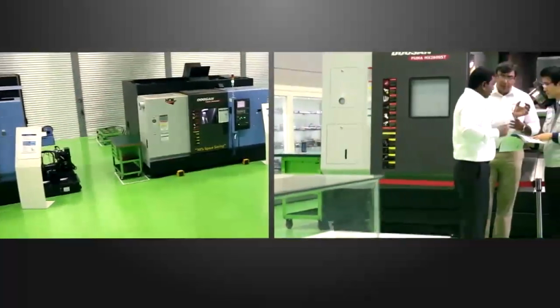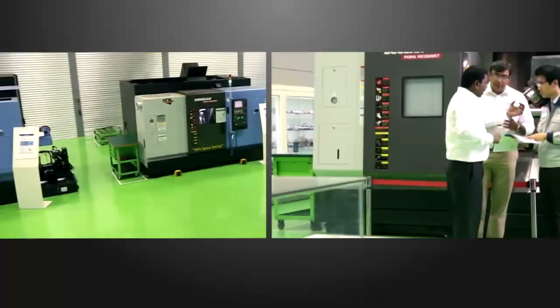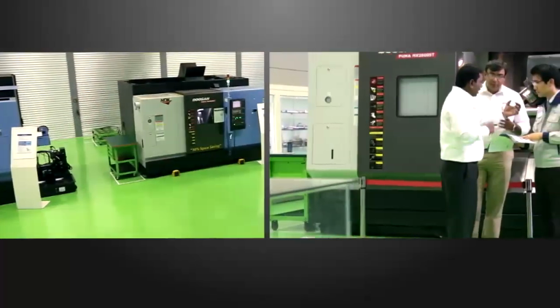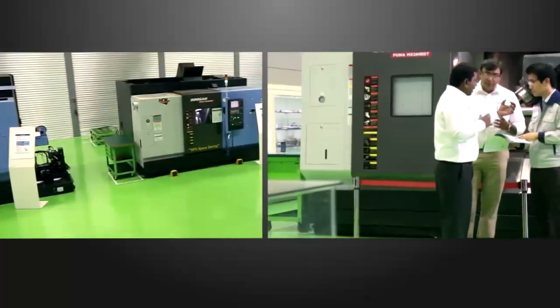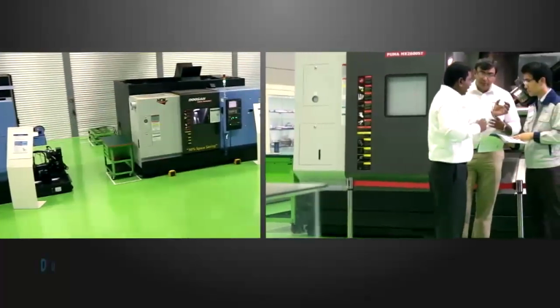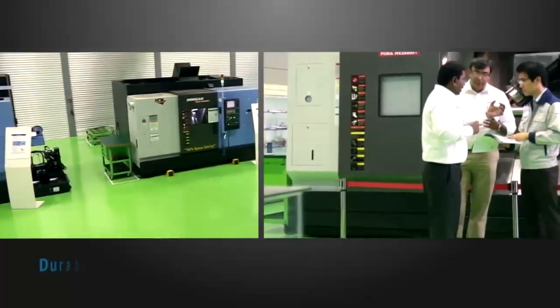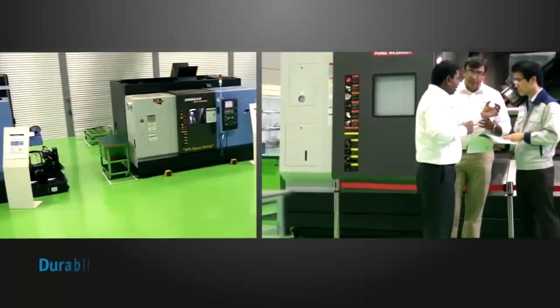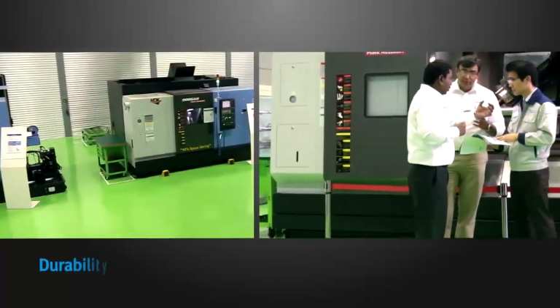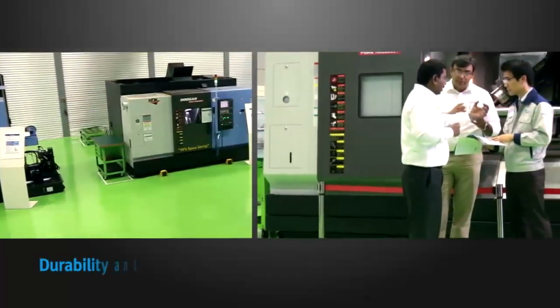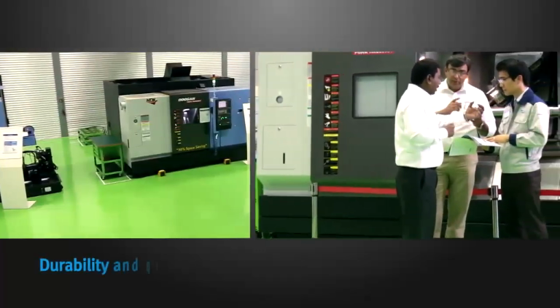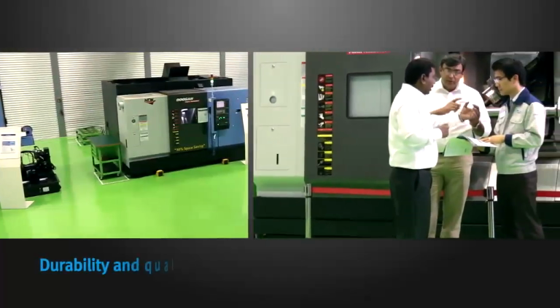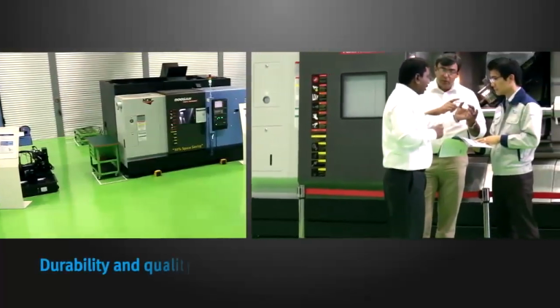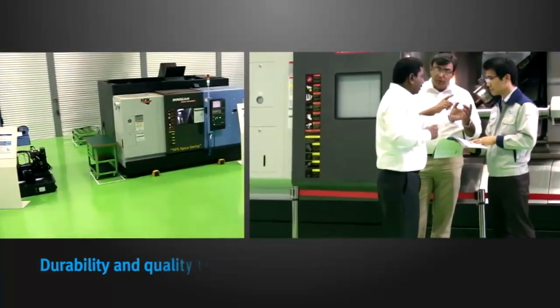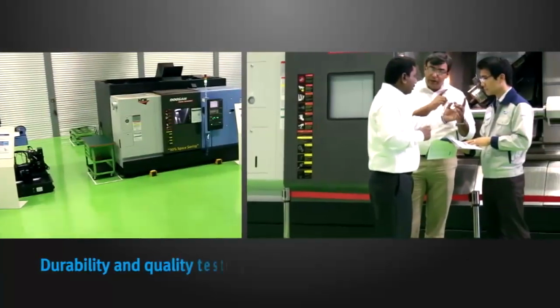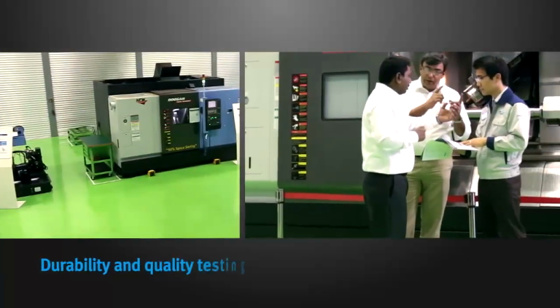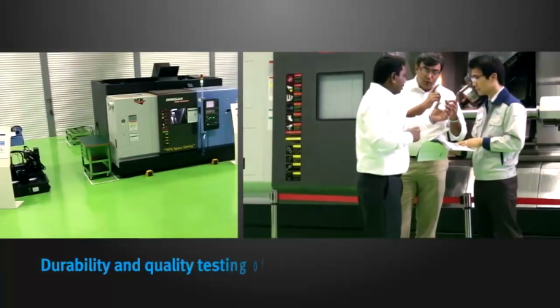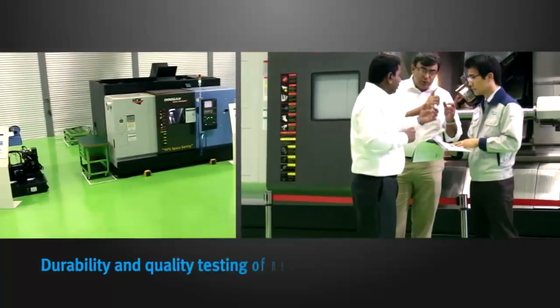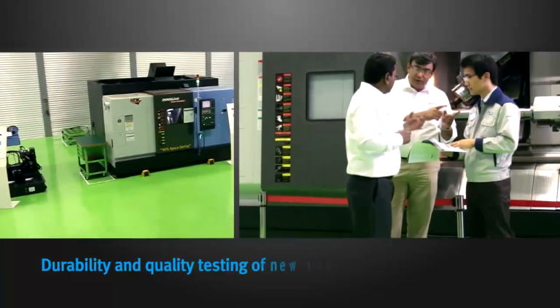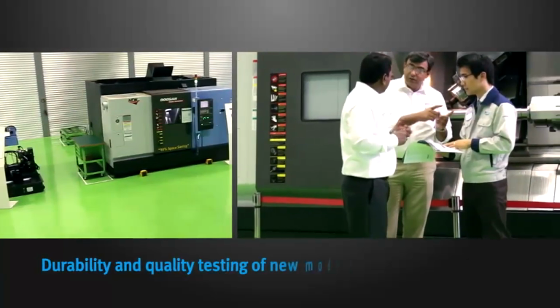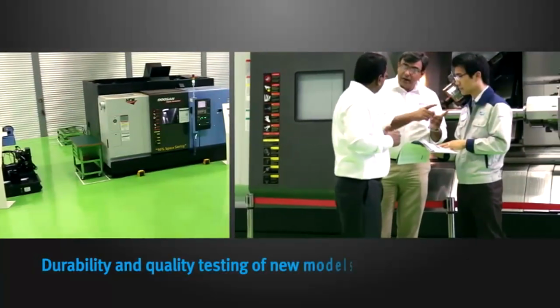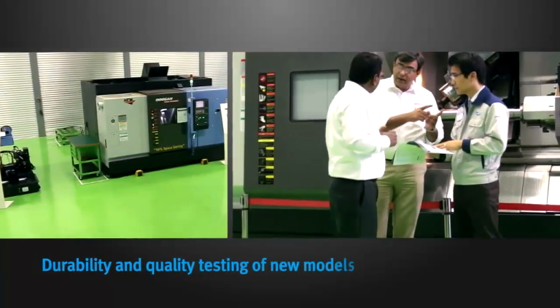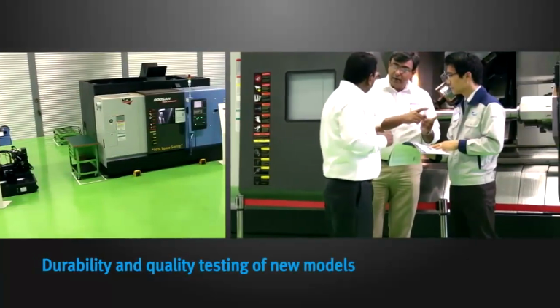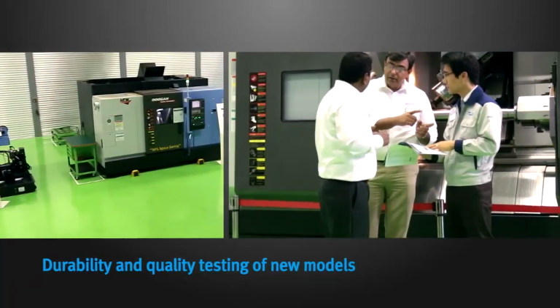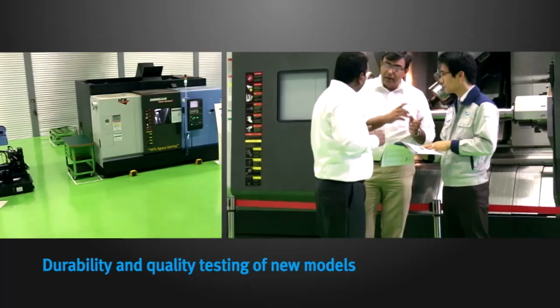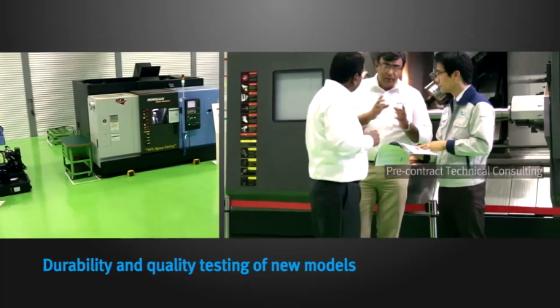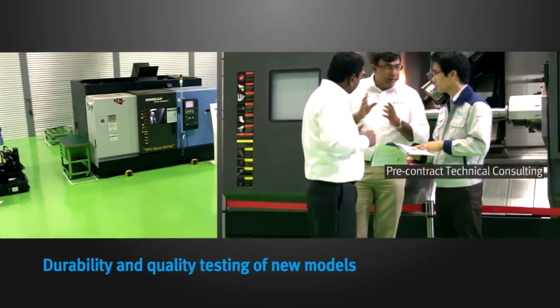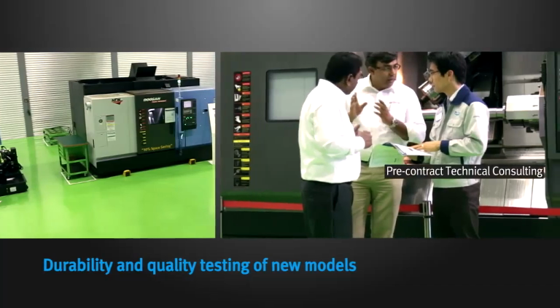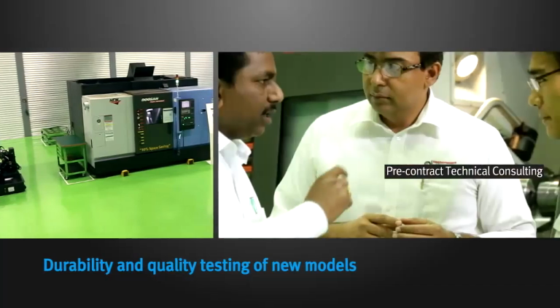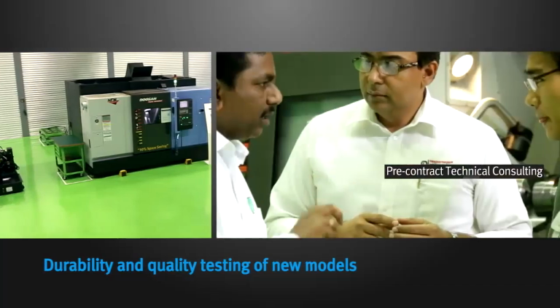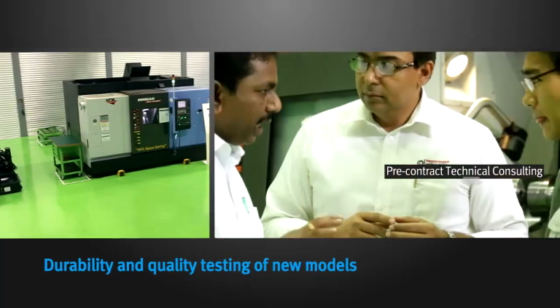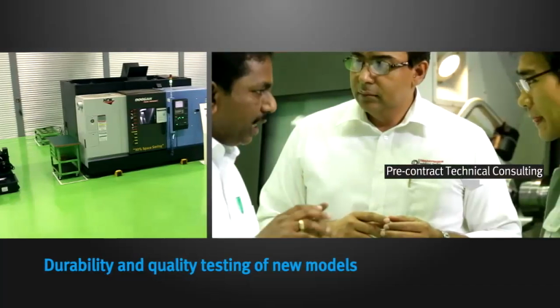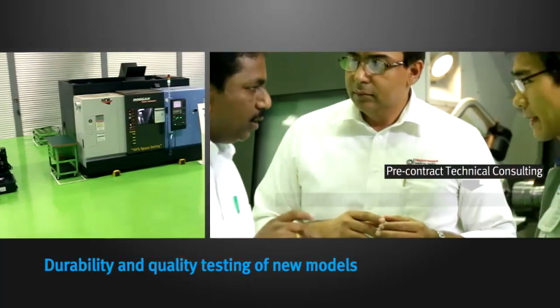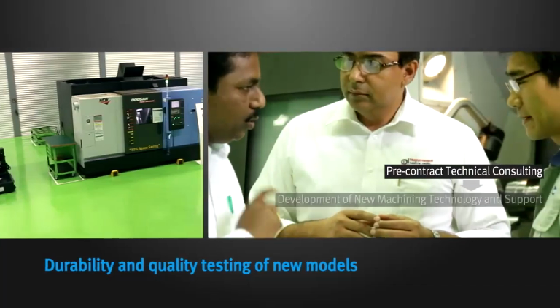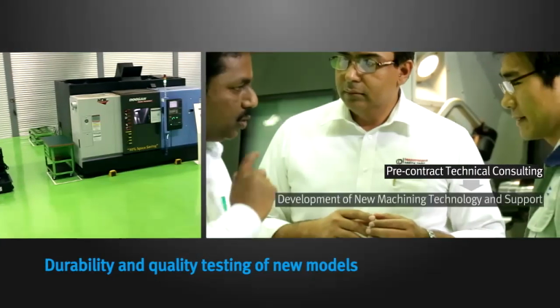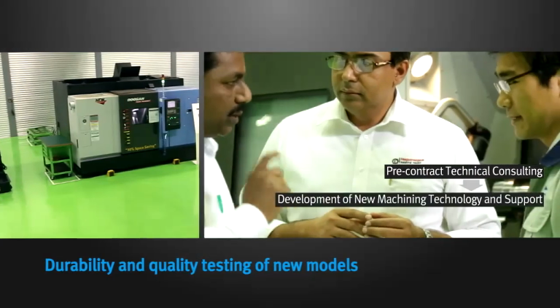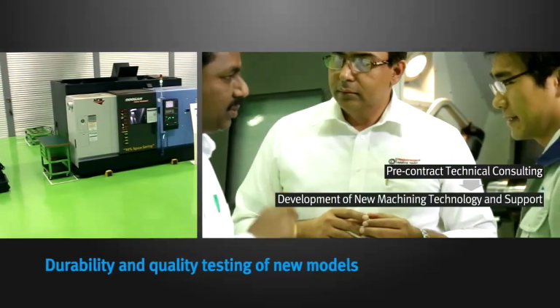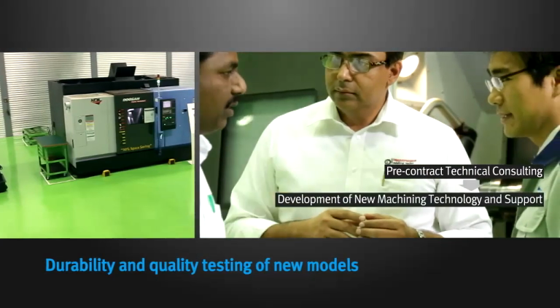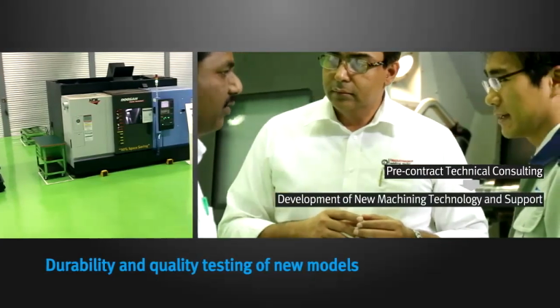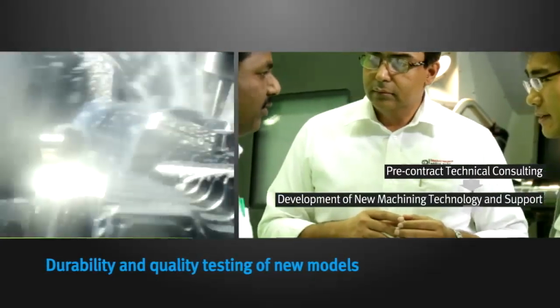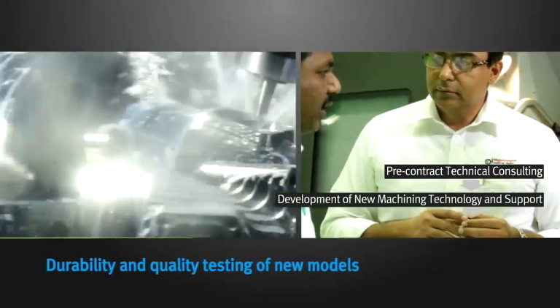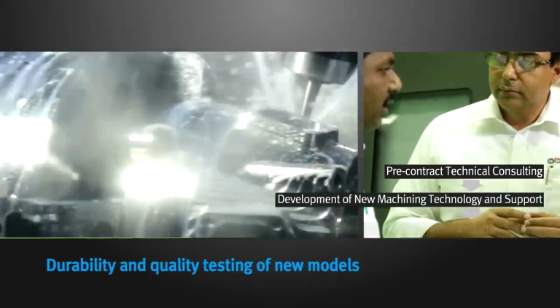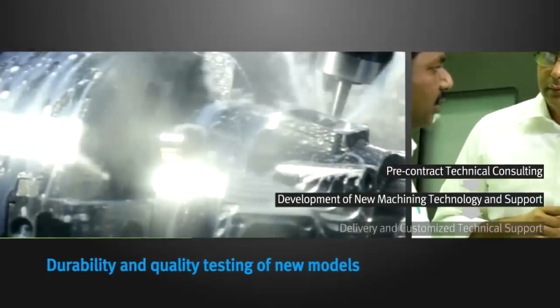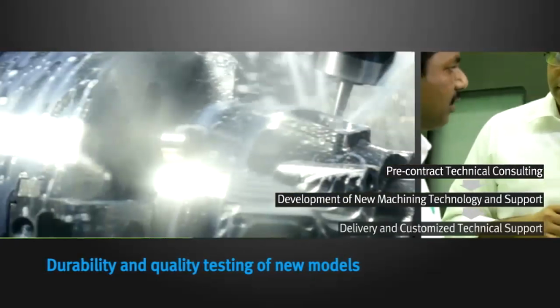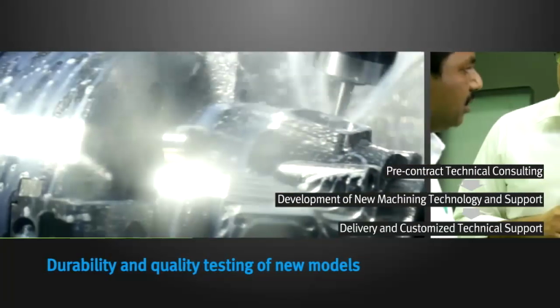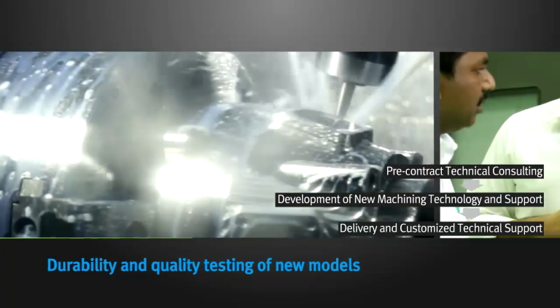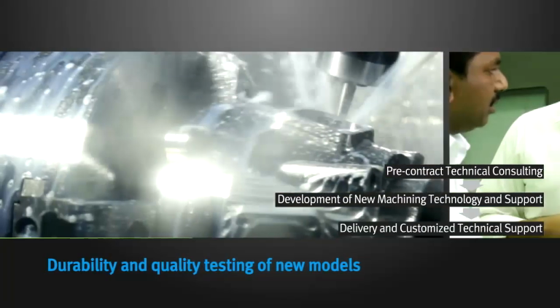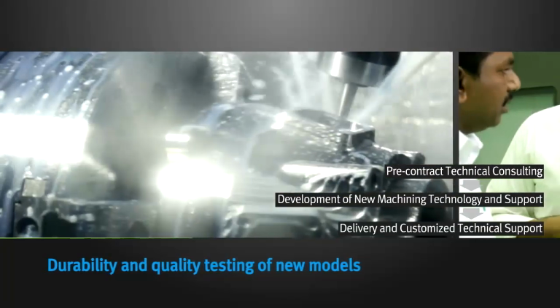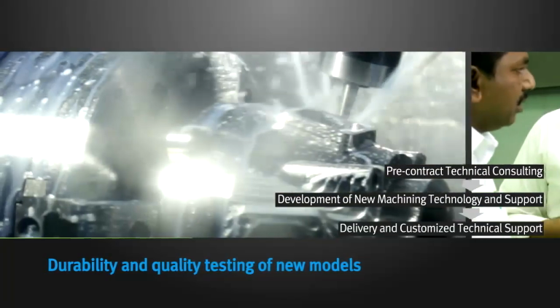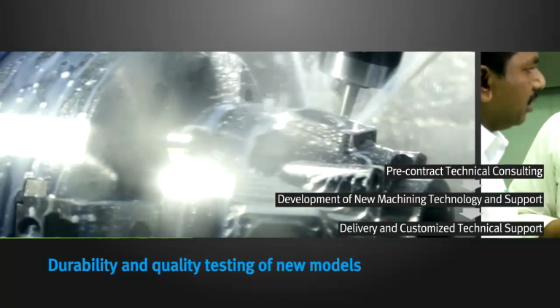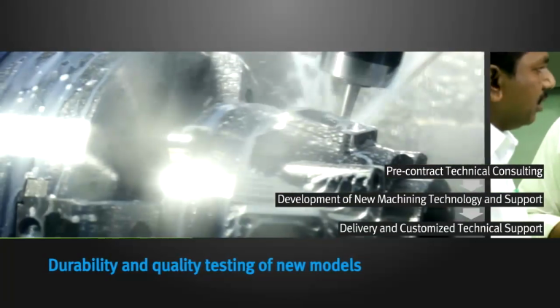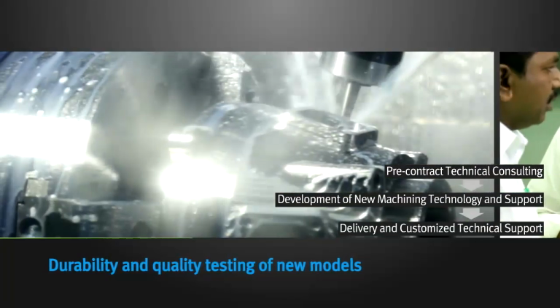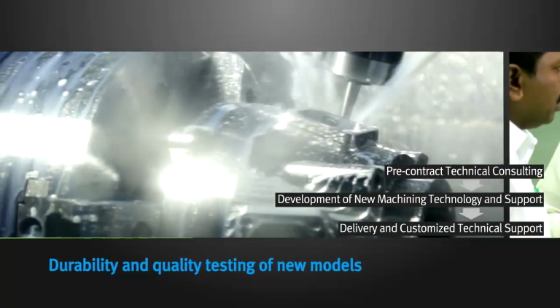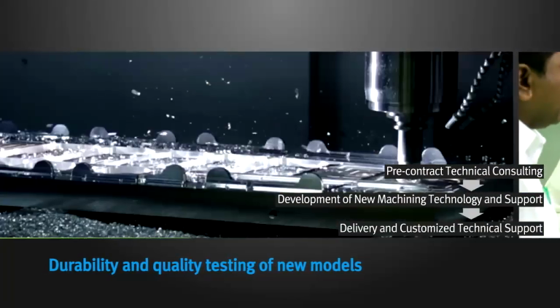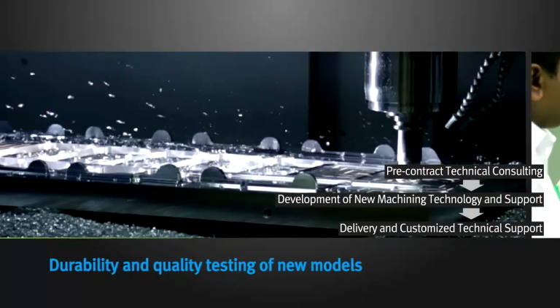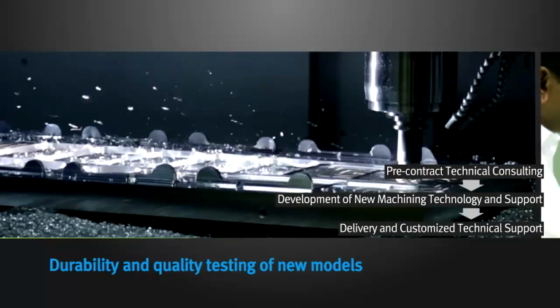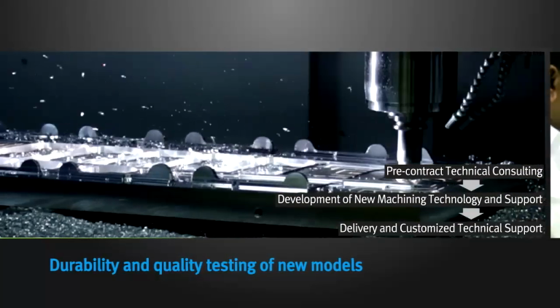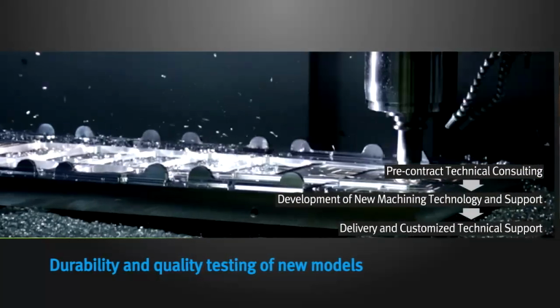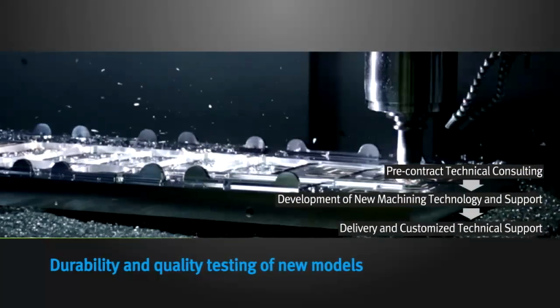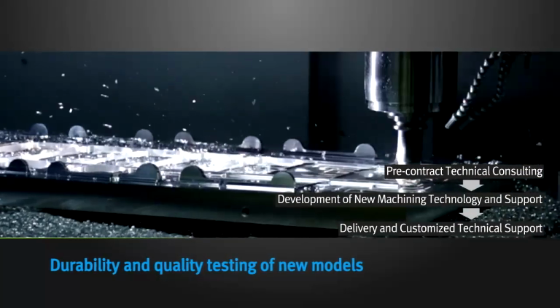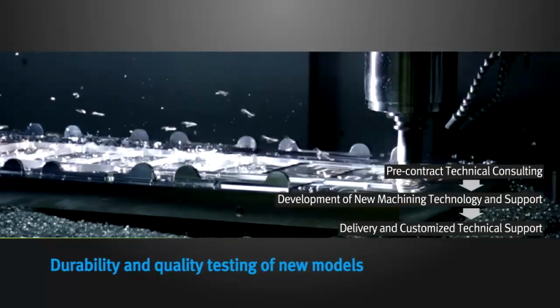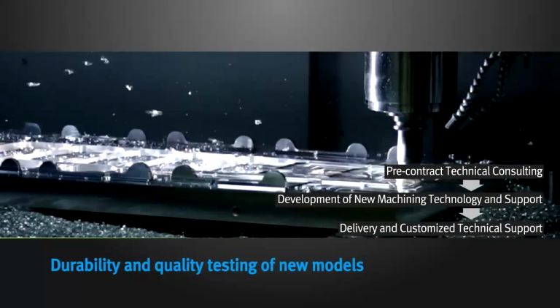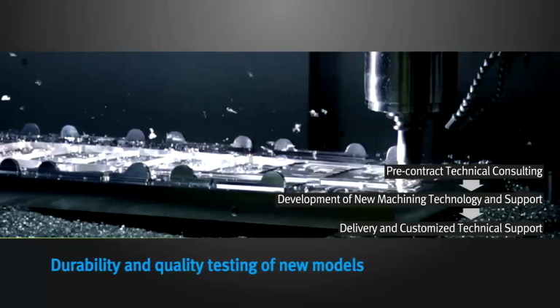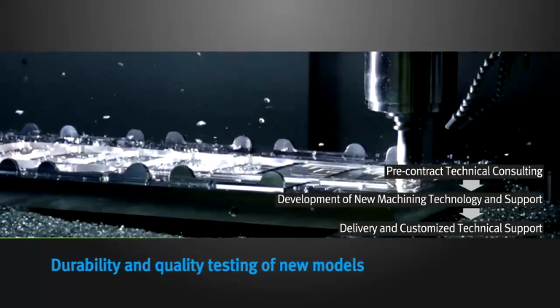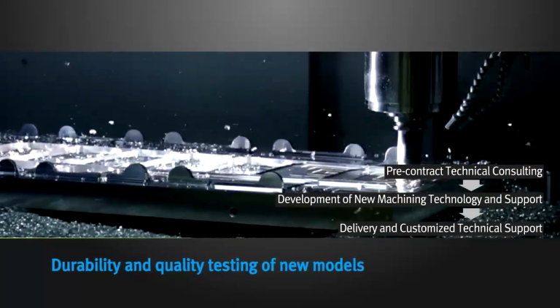The optimal solution center conducts durability and quality testing of new models before production launch.